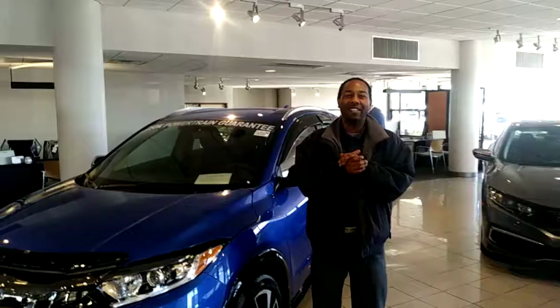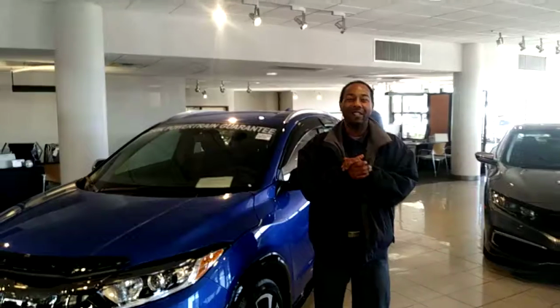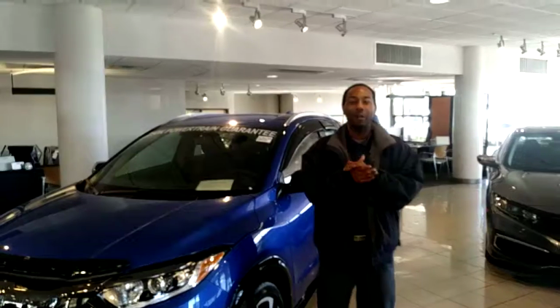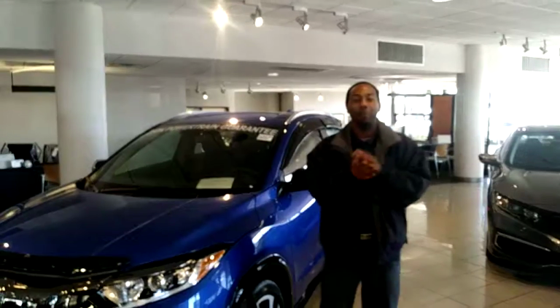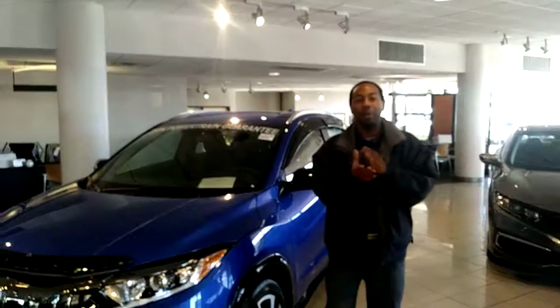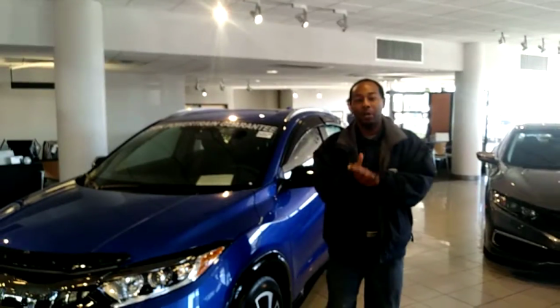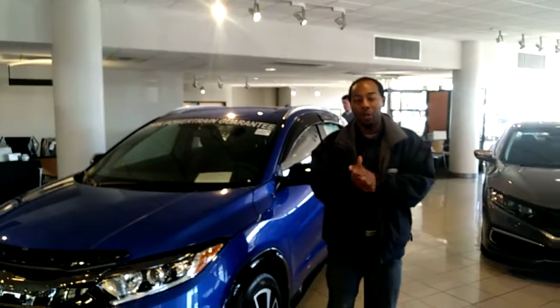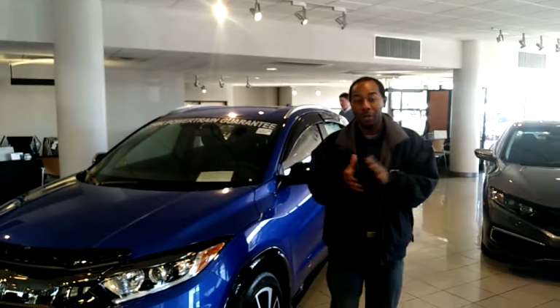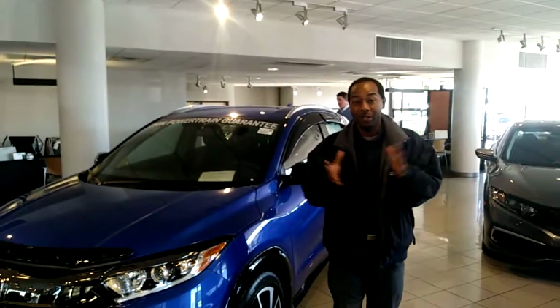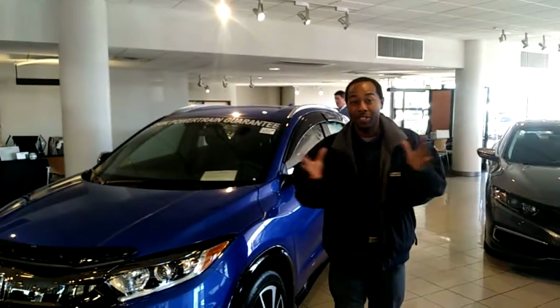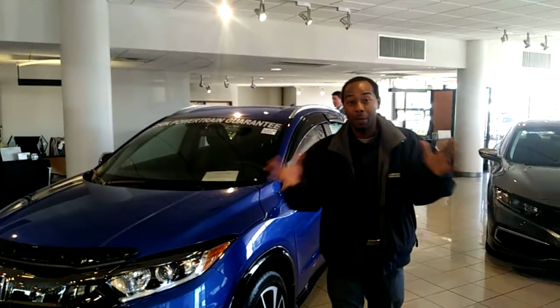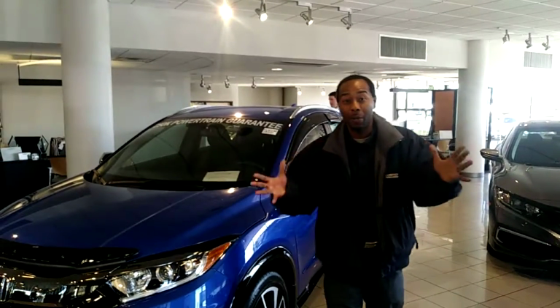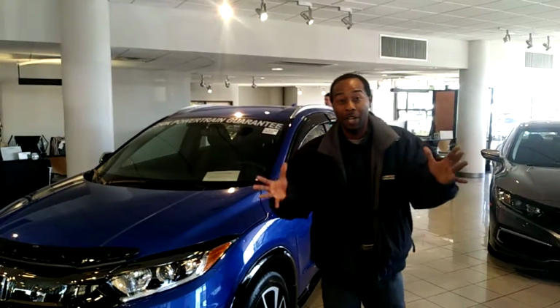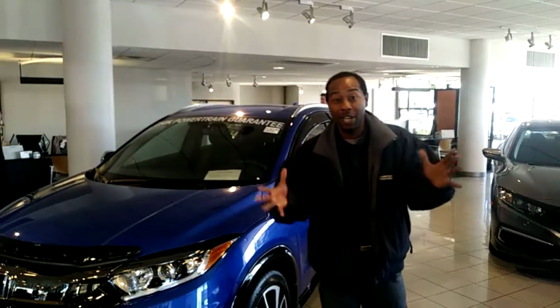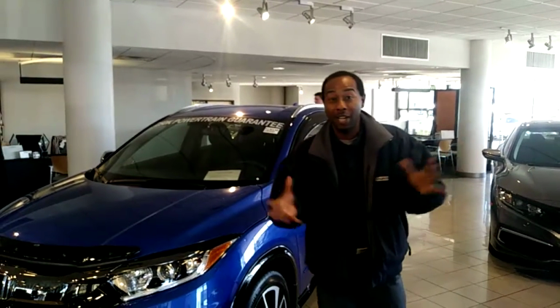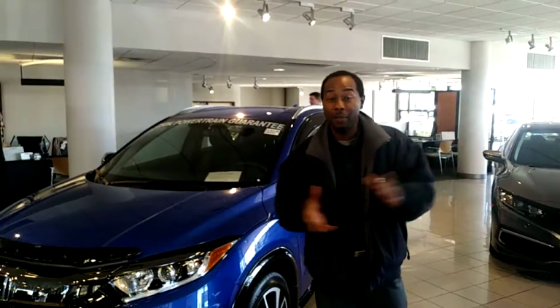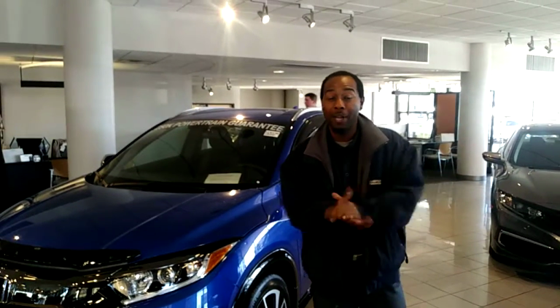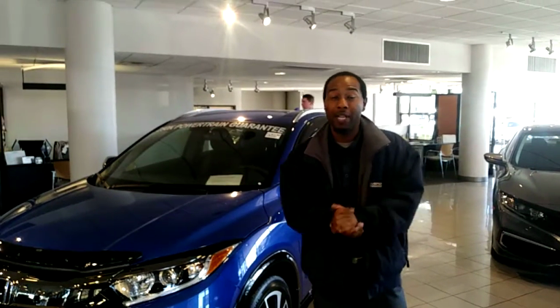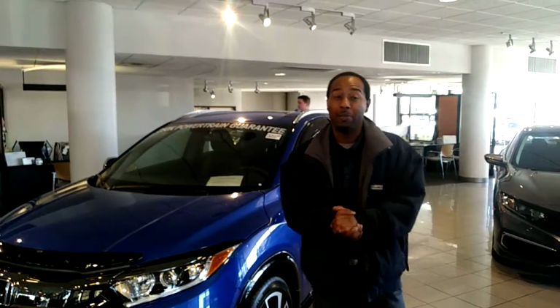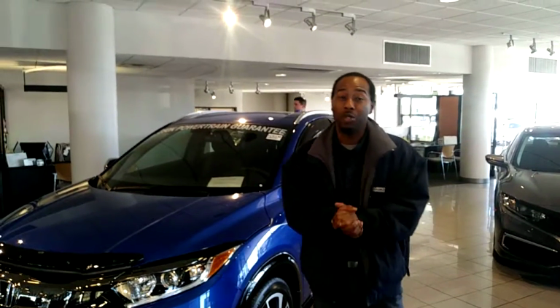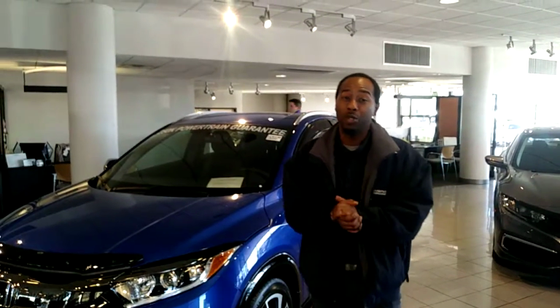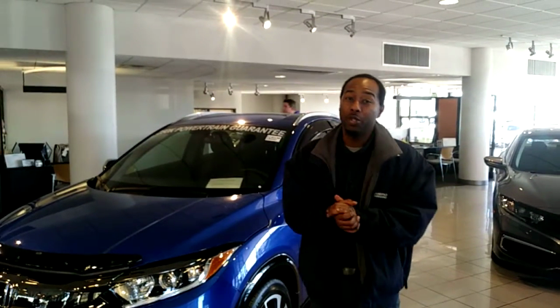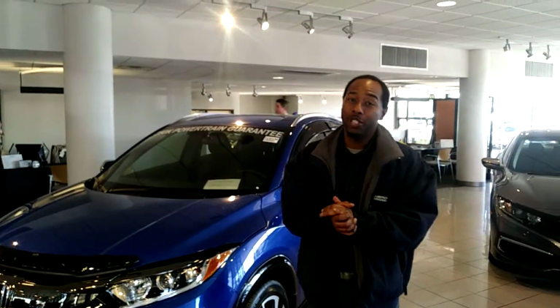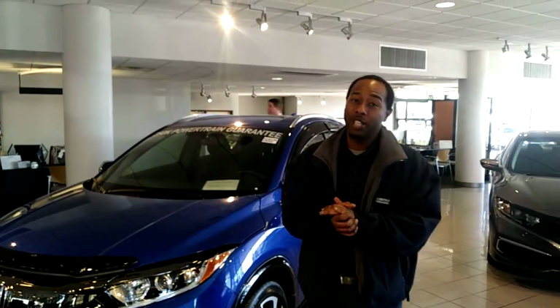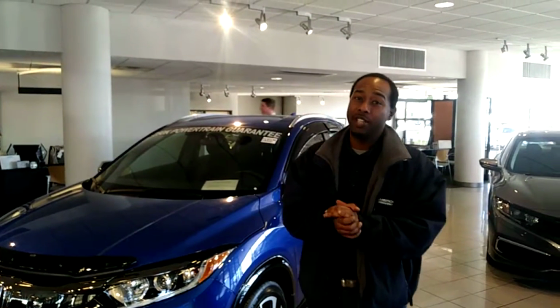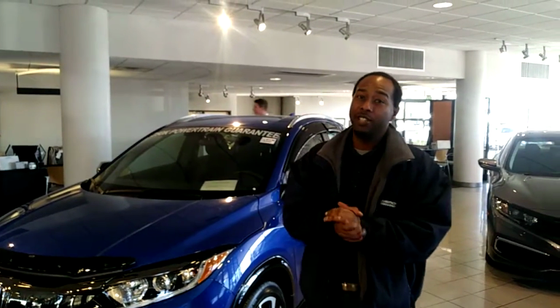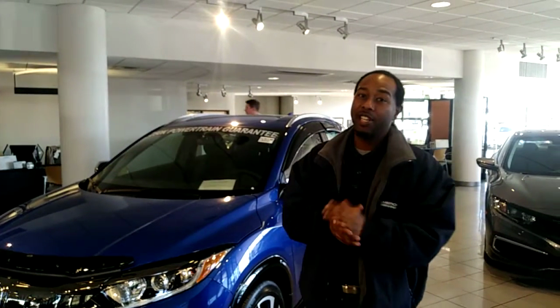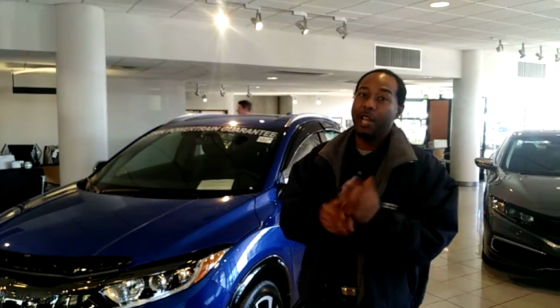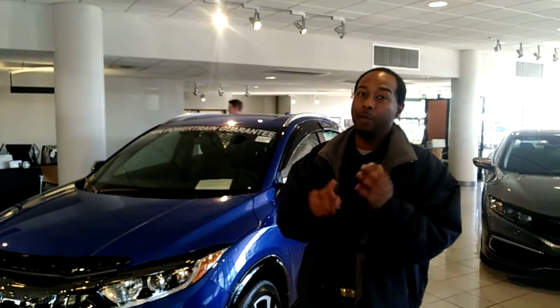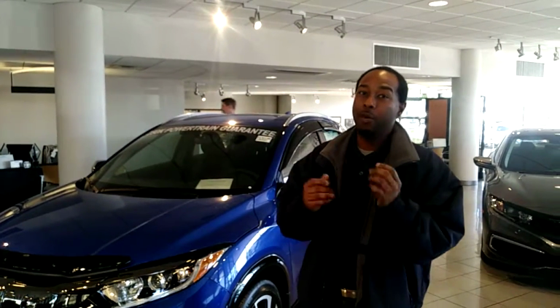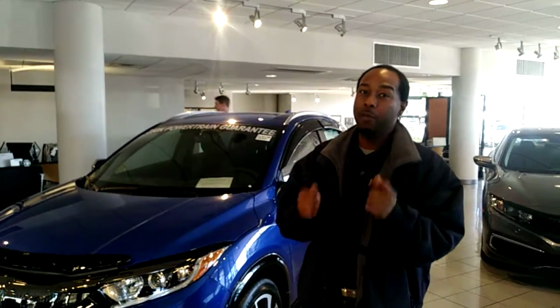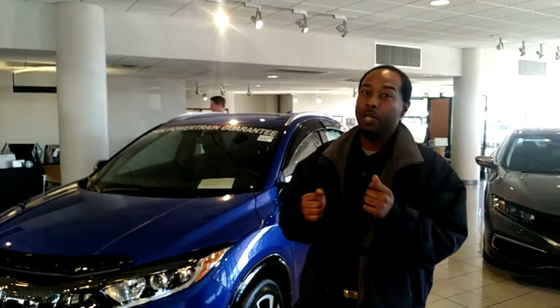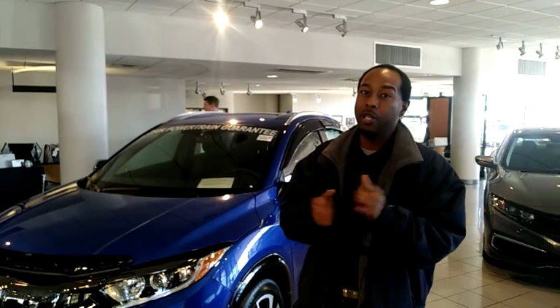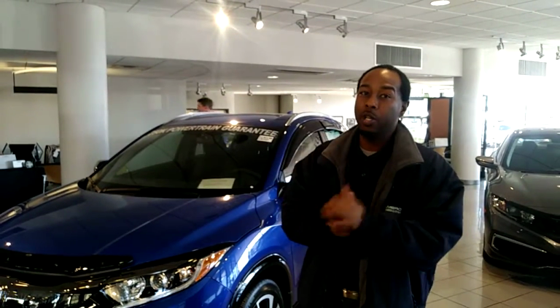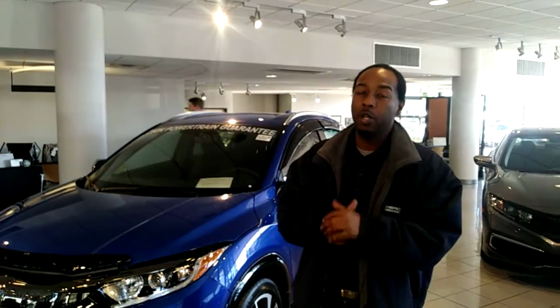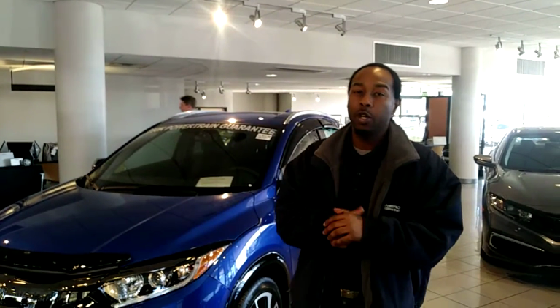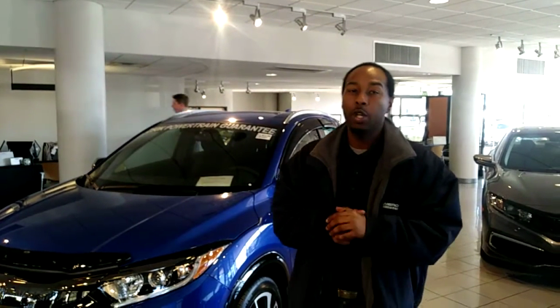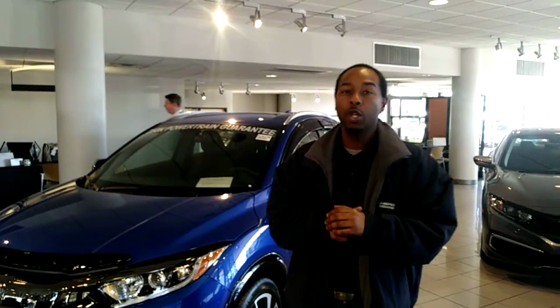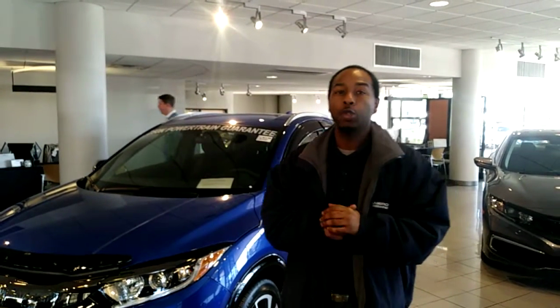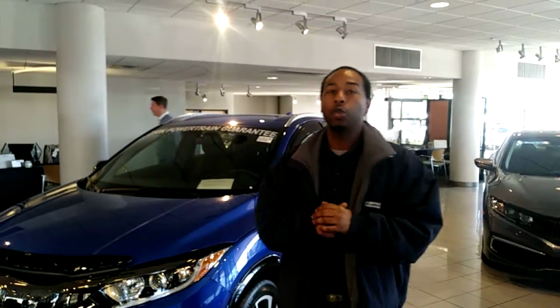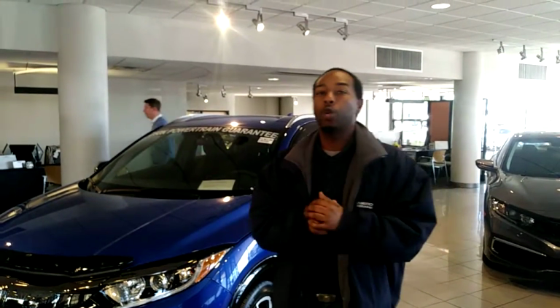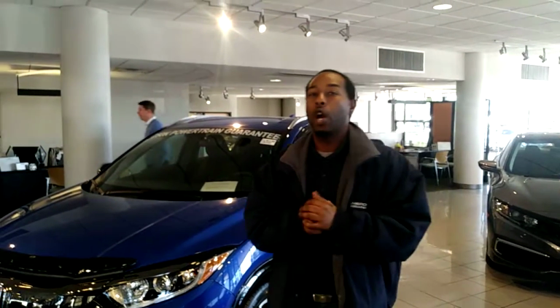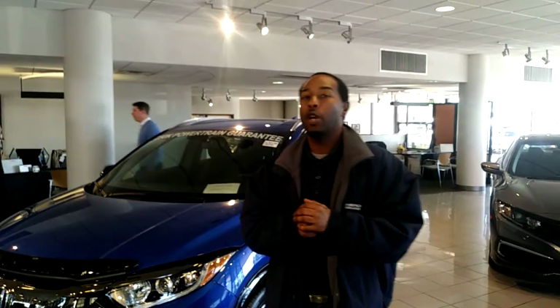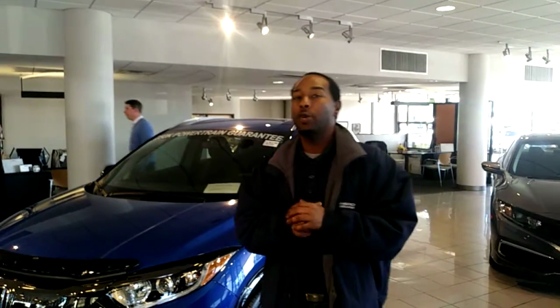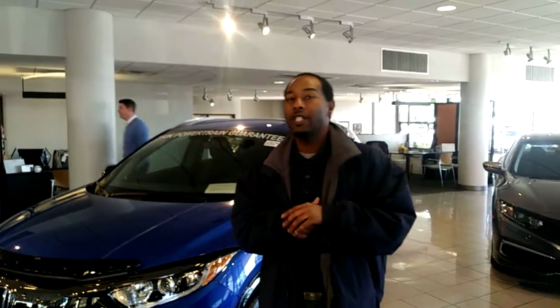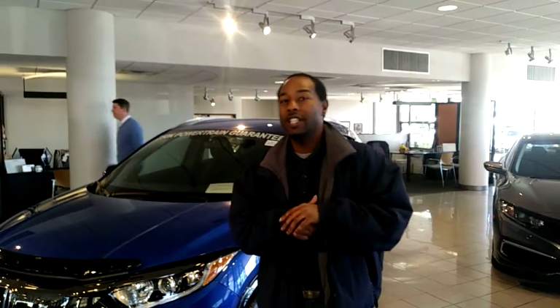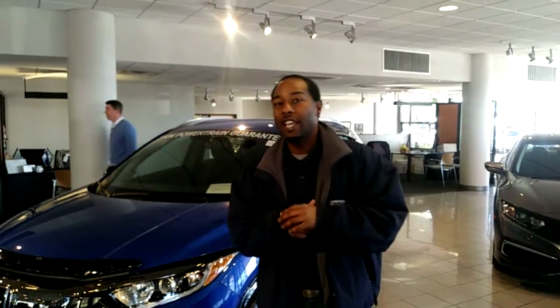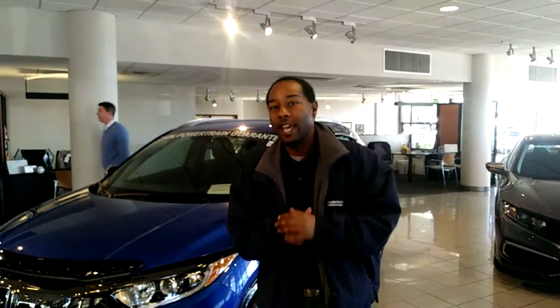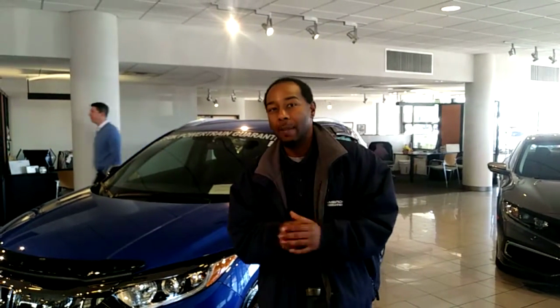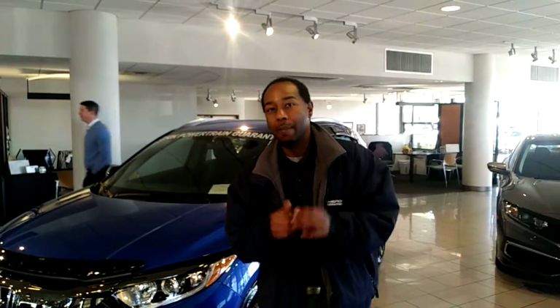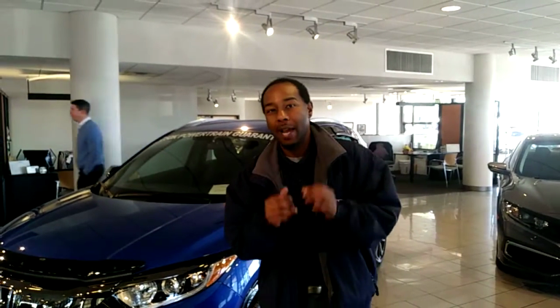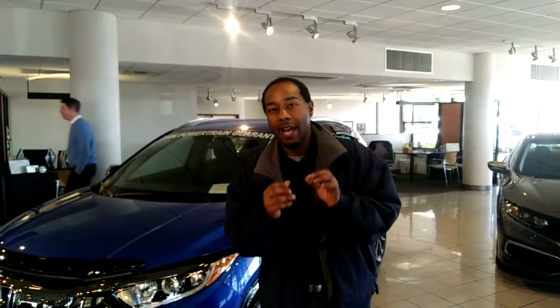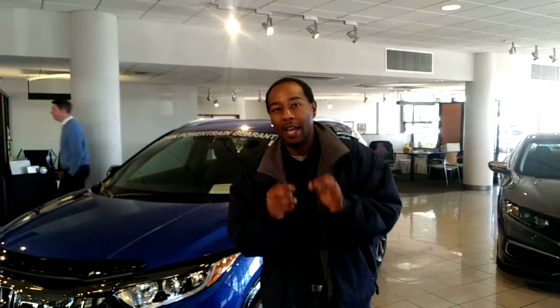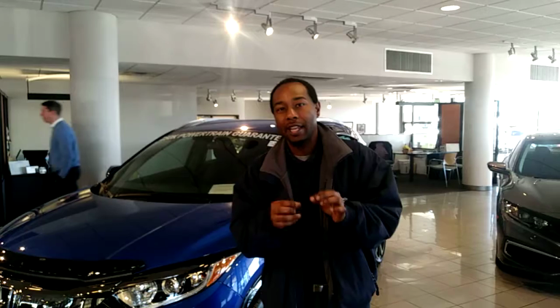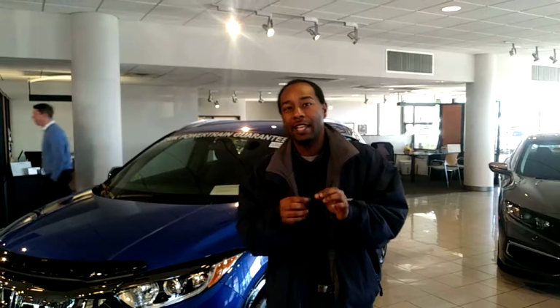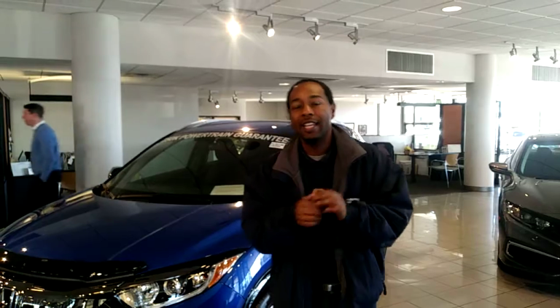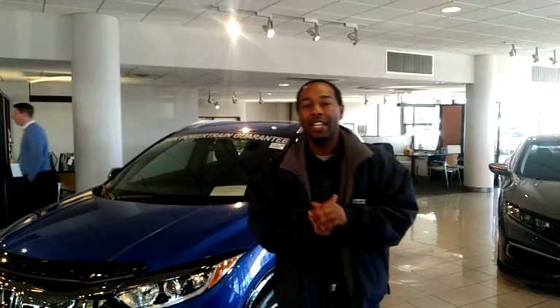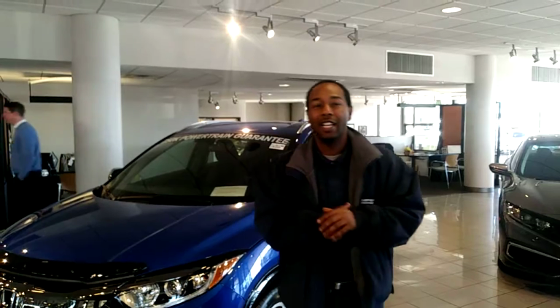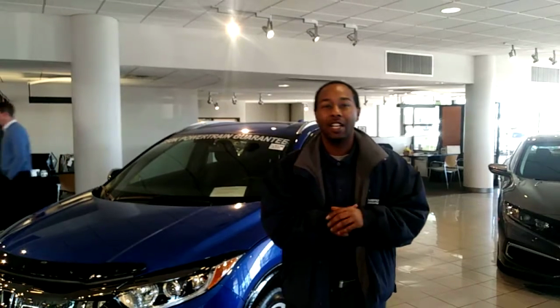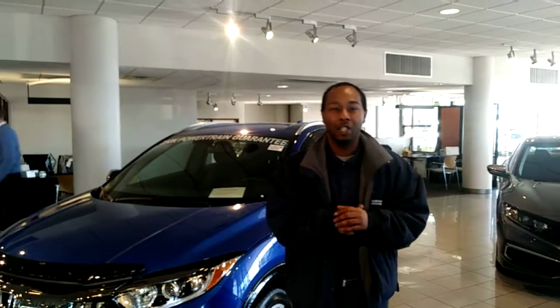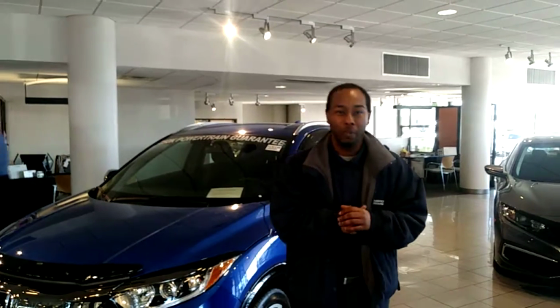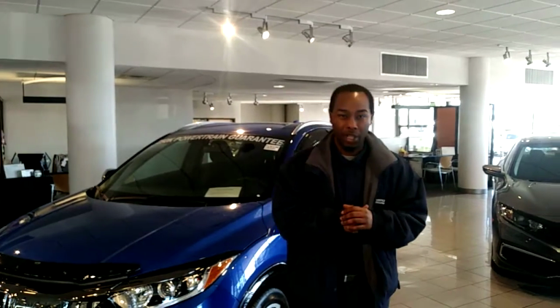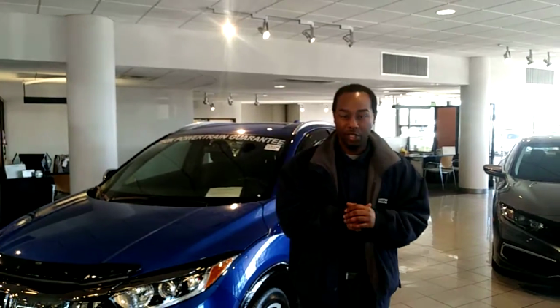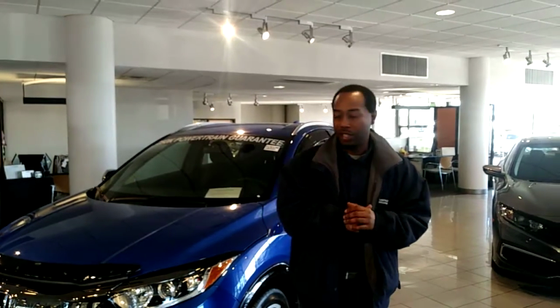Brad, welcome to Tameron Honda. My name is Julius Anderson. I will be your TrueCar USAA buying specialist.